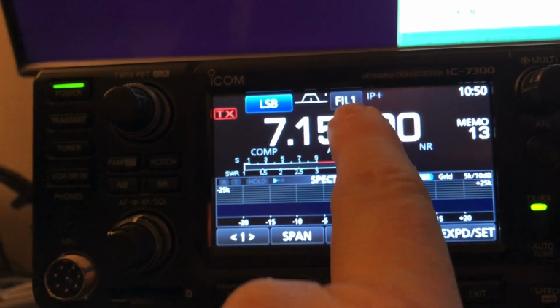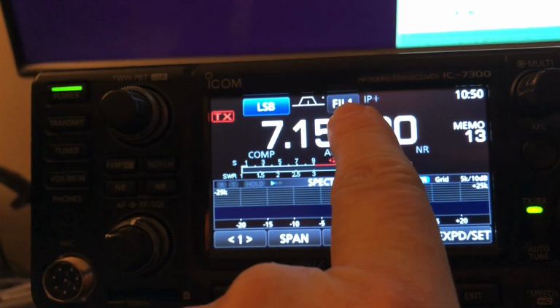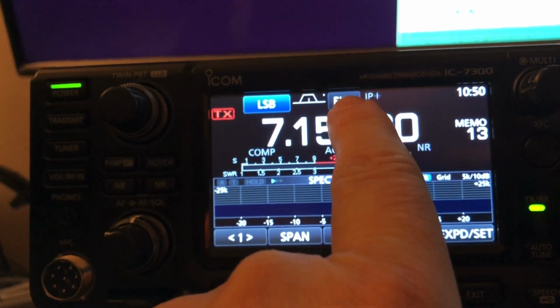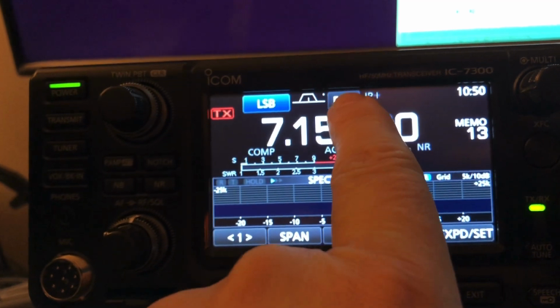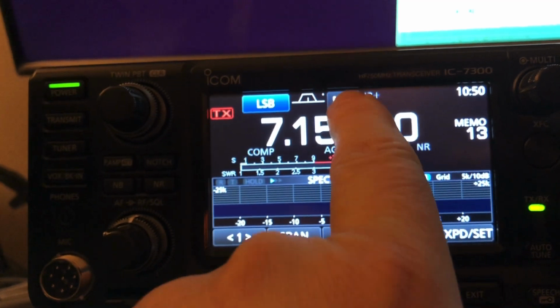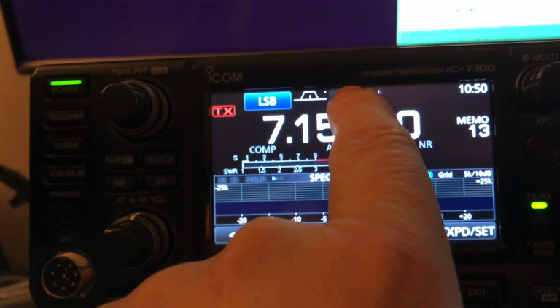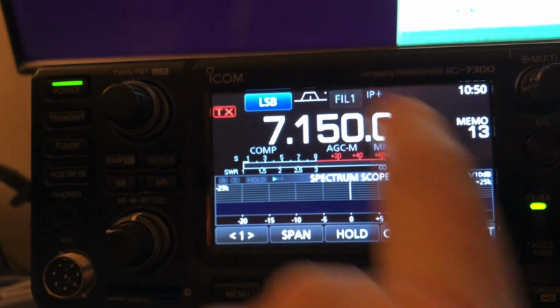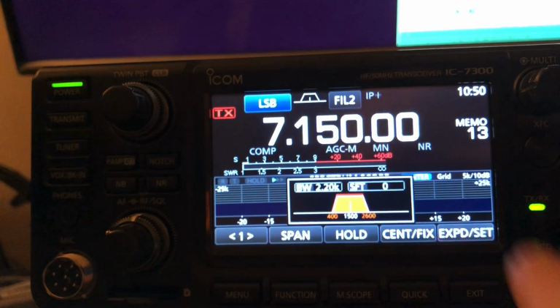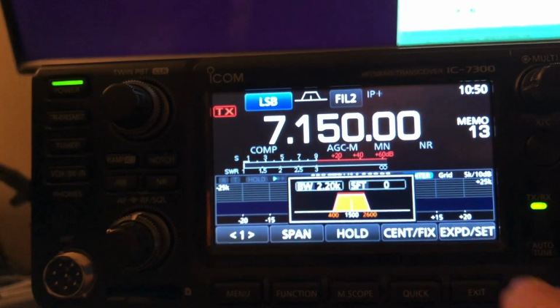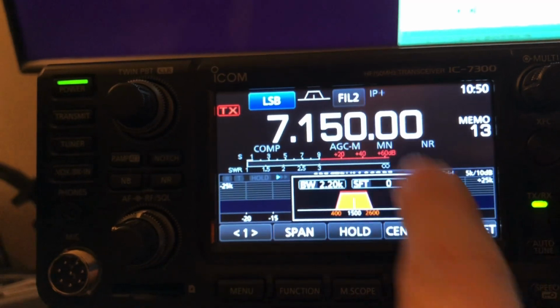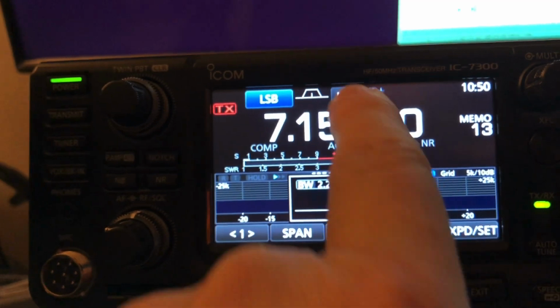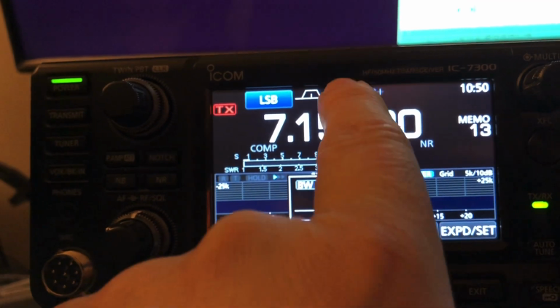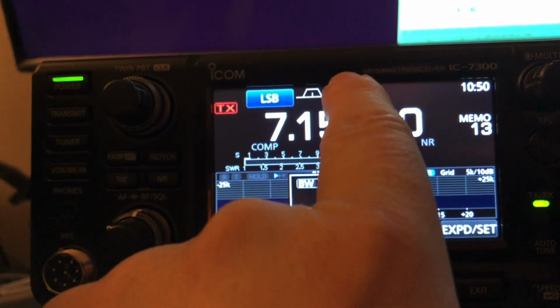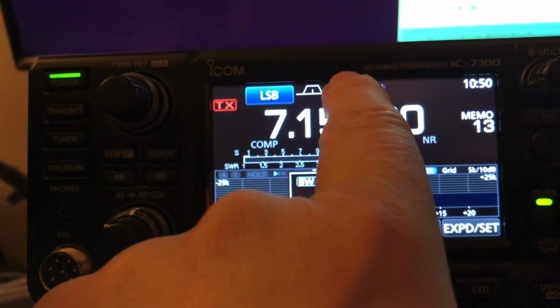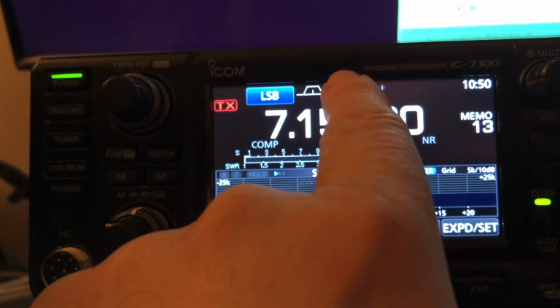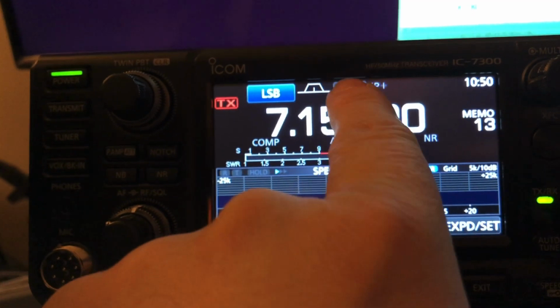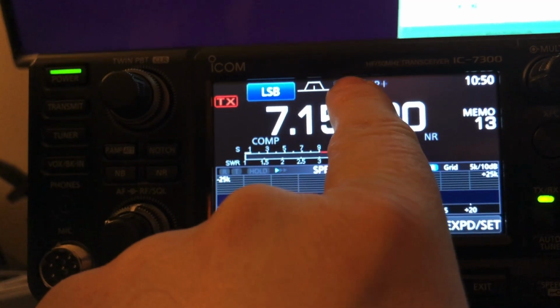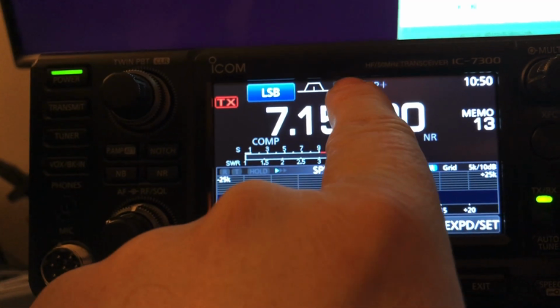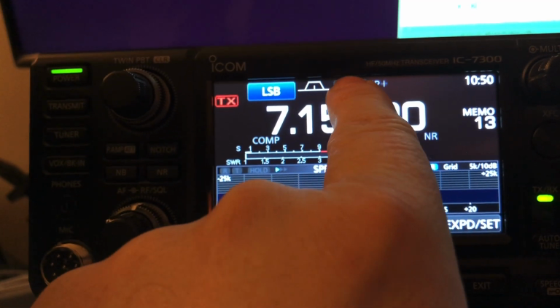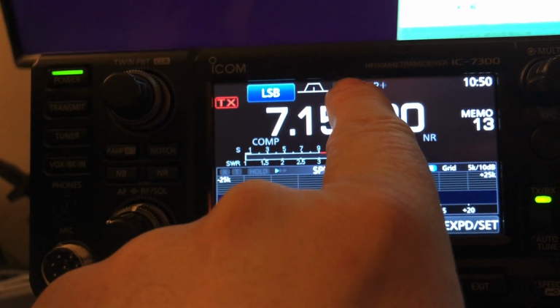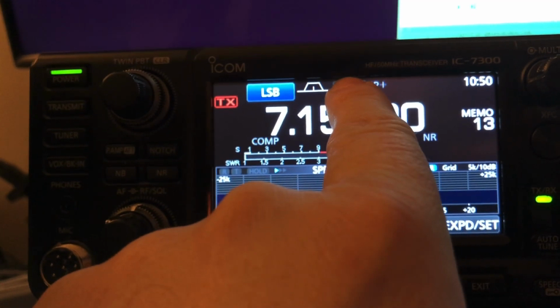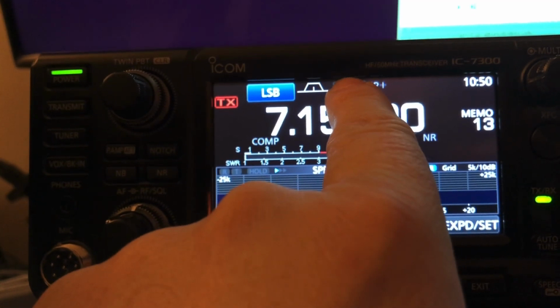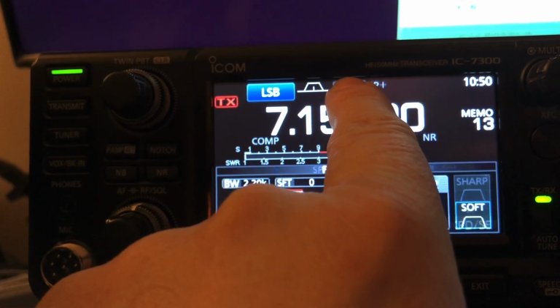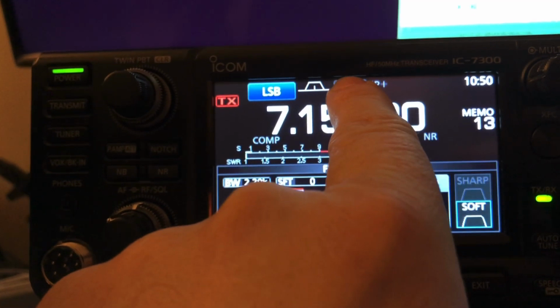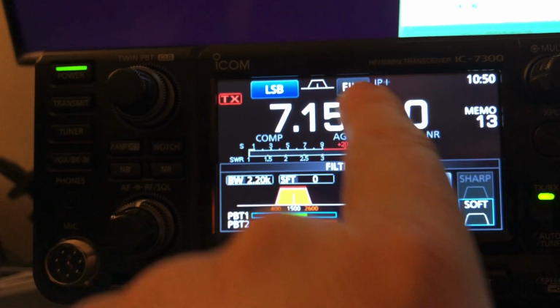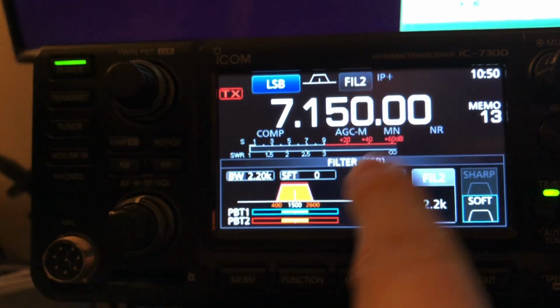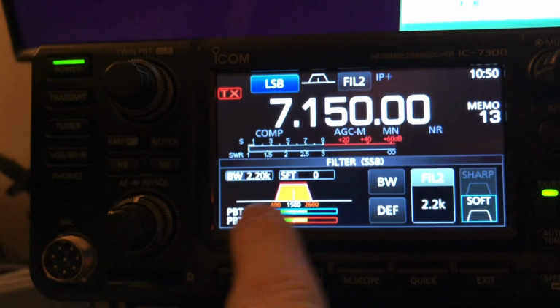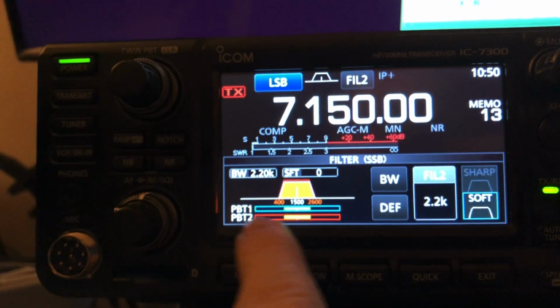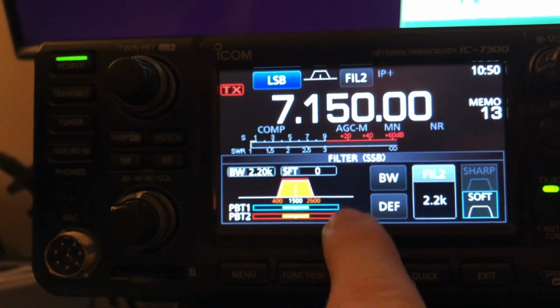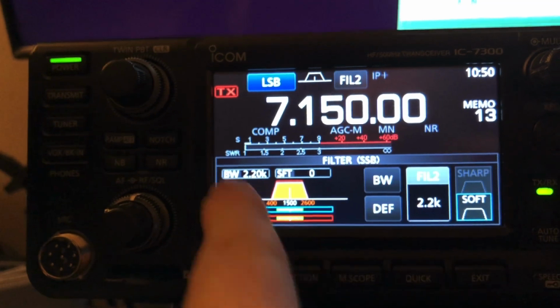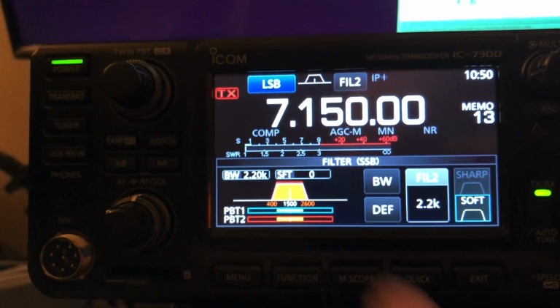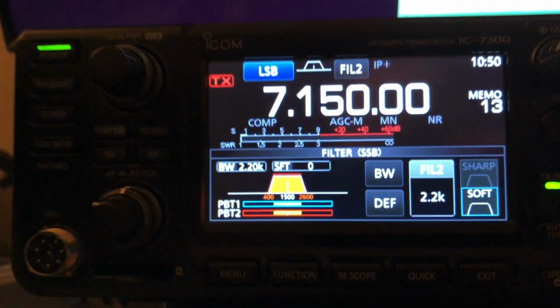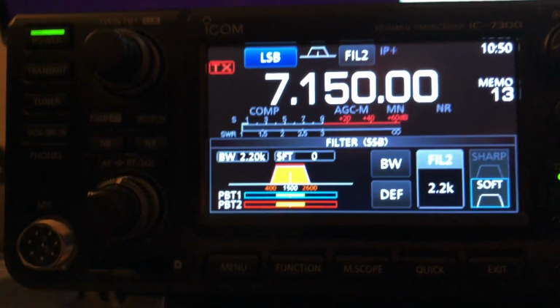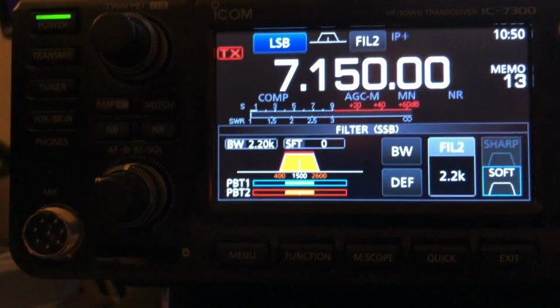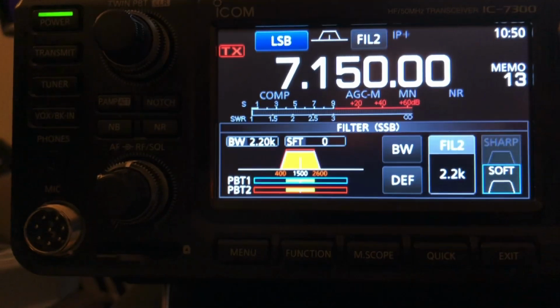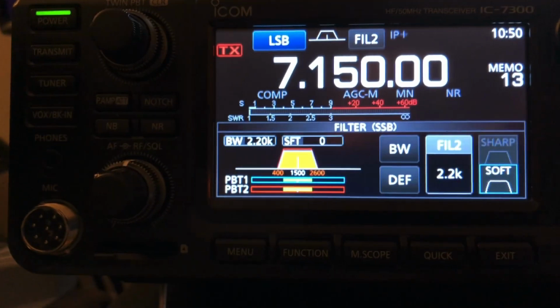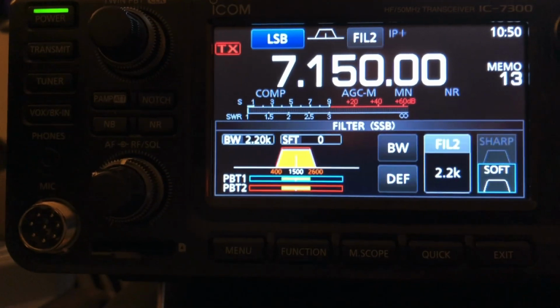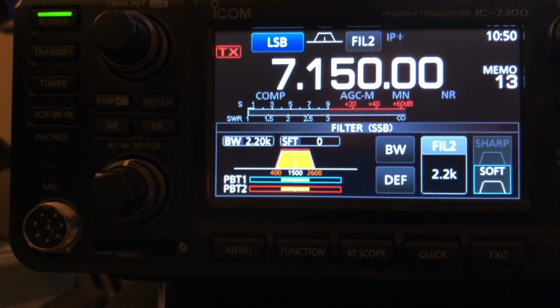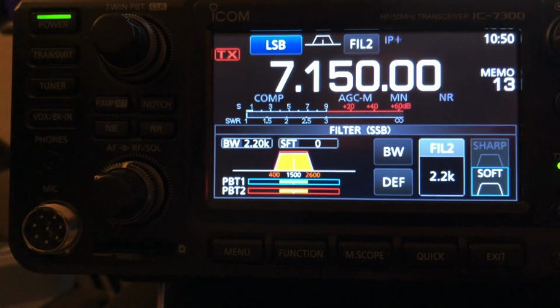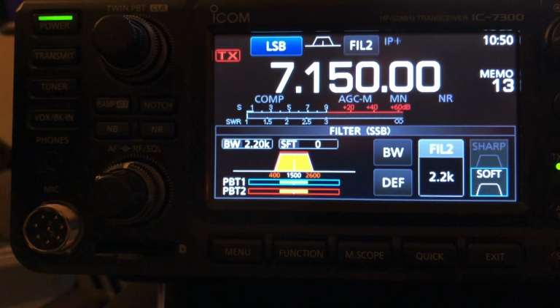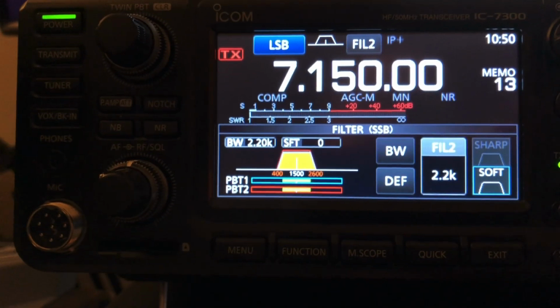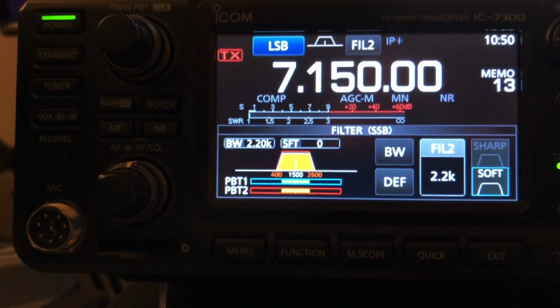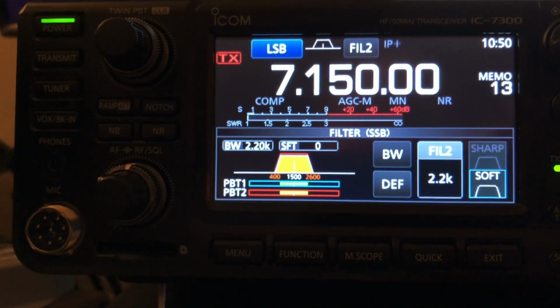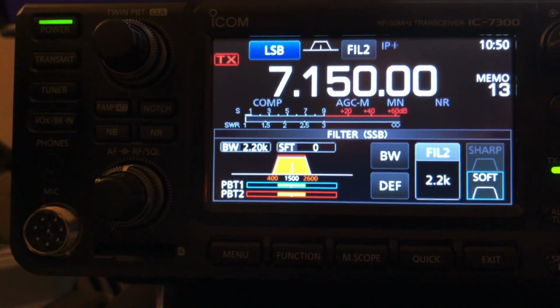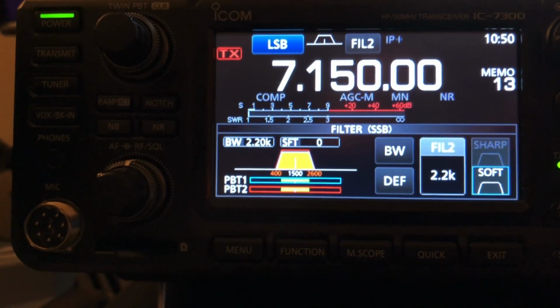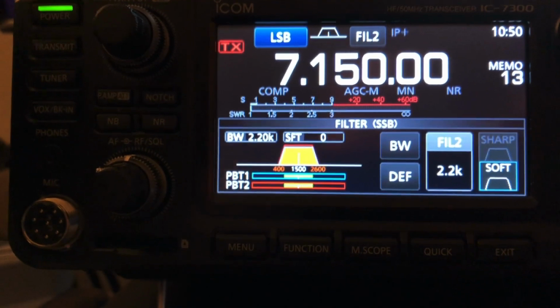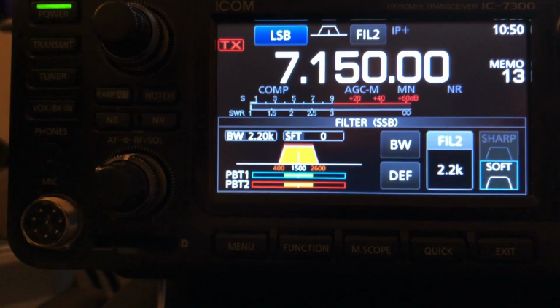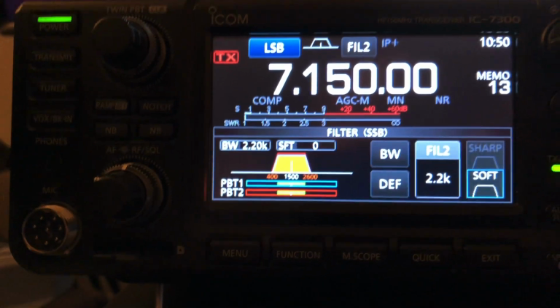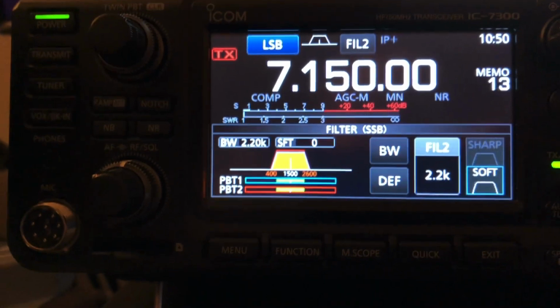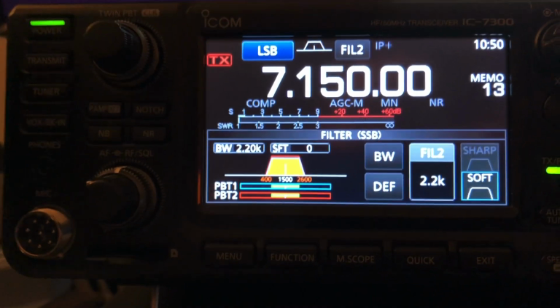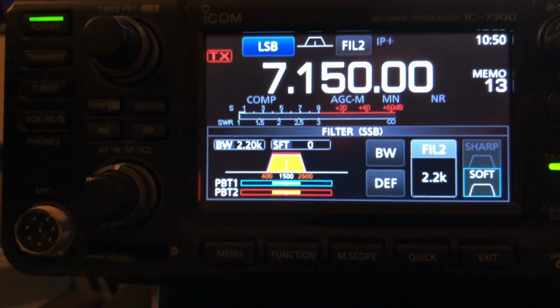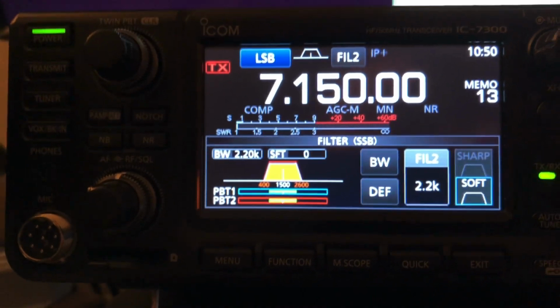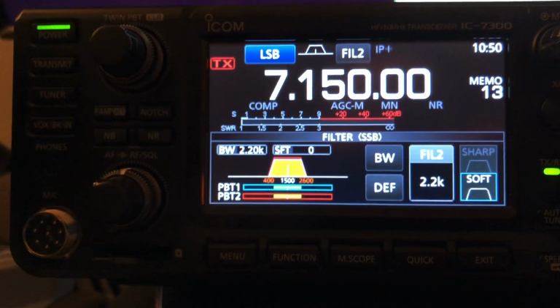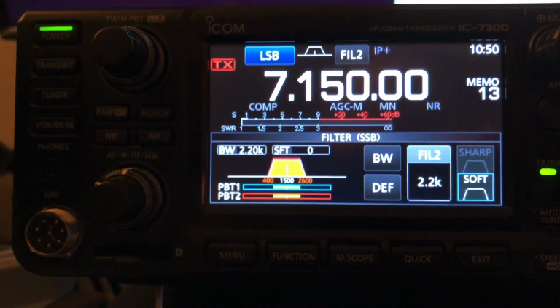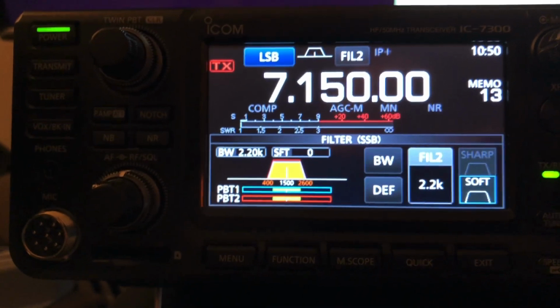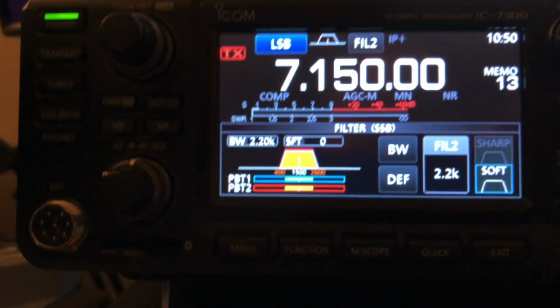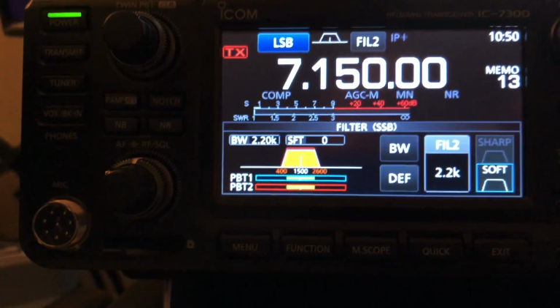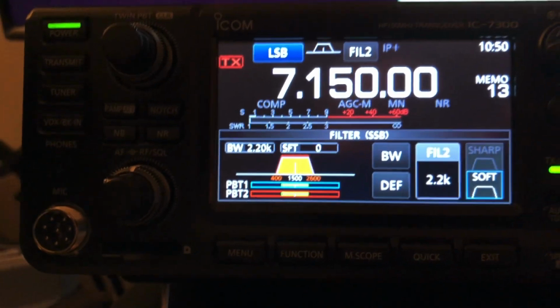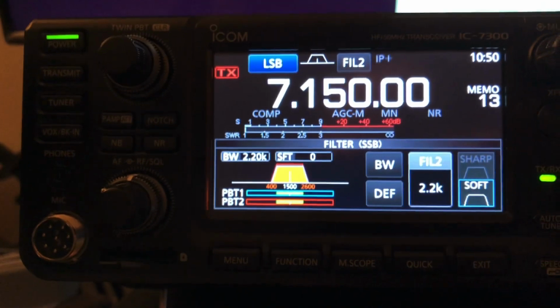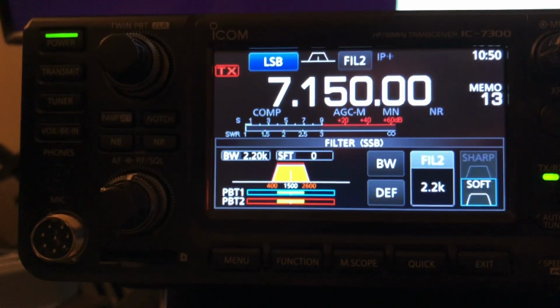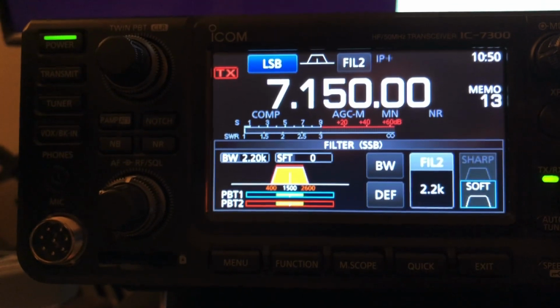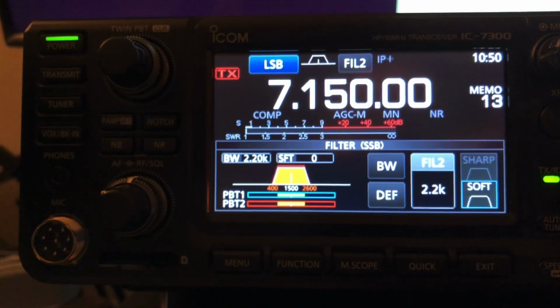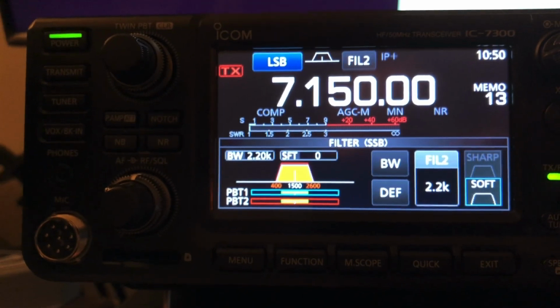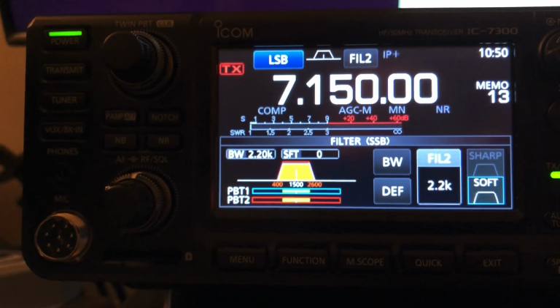If you want to modify one, just long press — brings it up down here and you can modify it. Everything's touchscreen, everything's very intuitive.